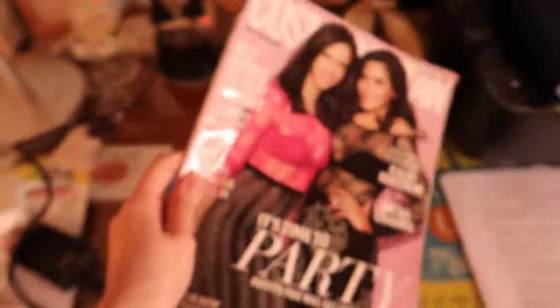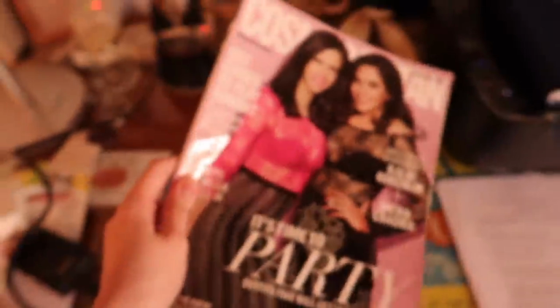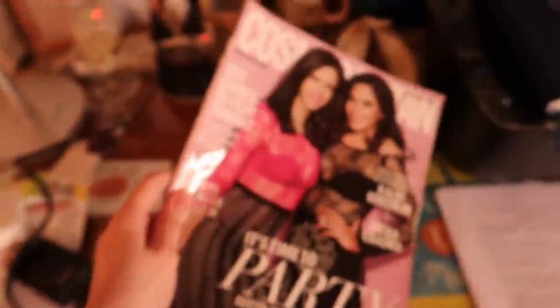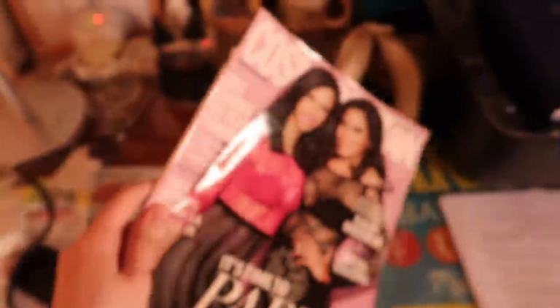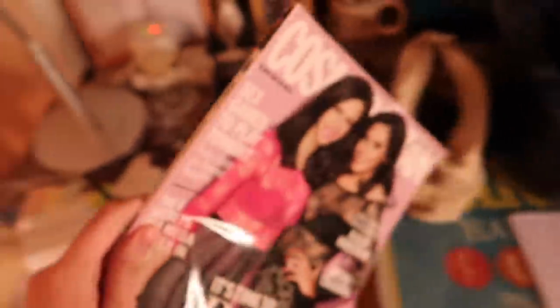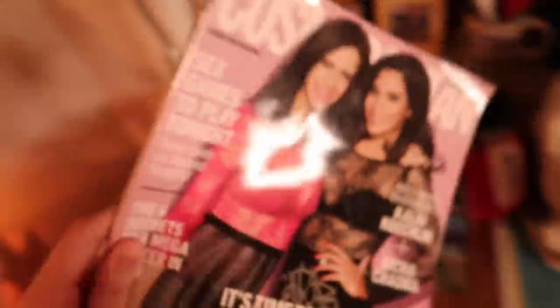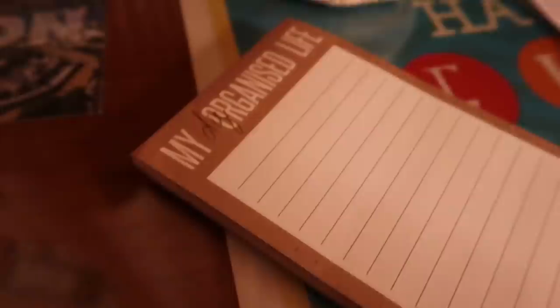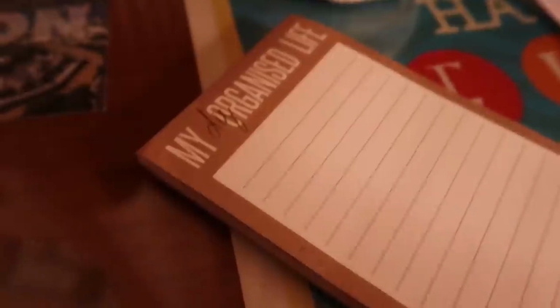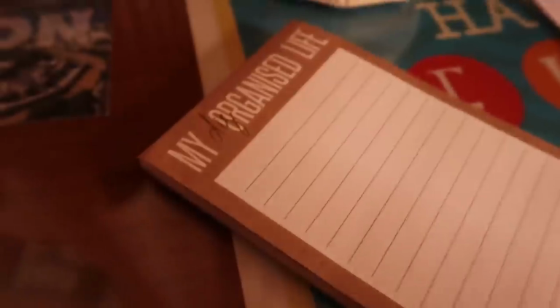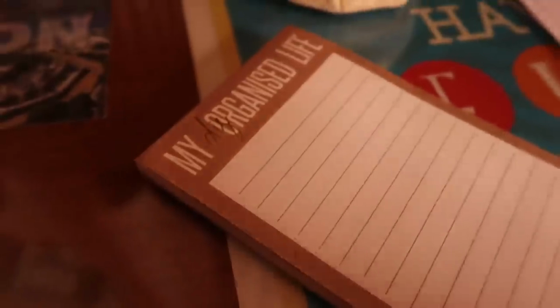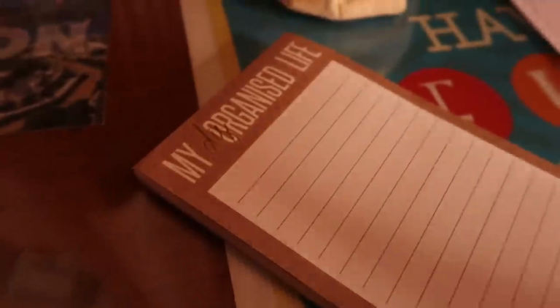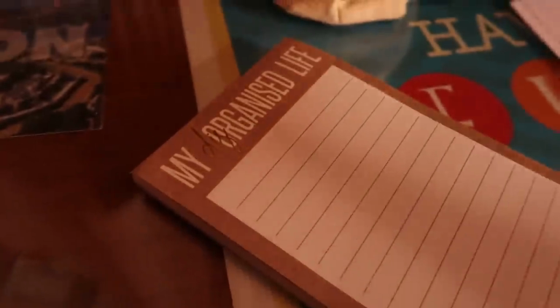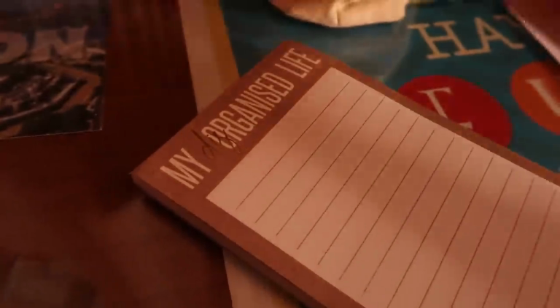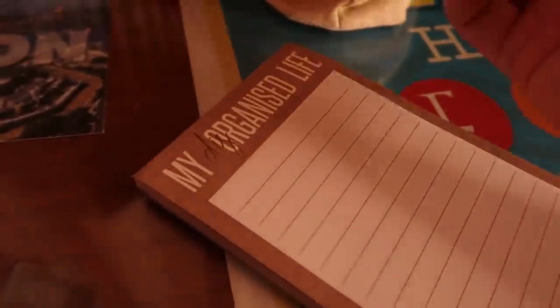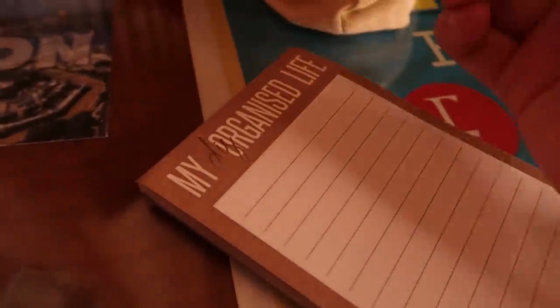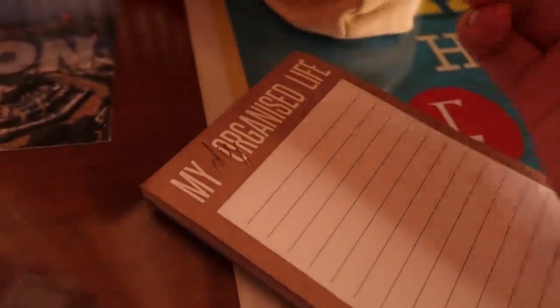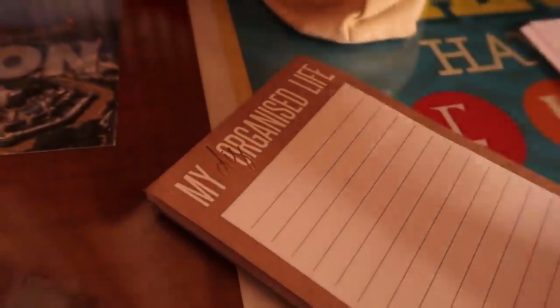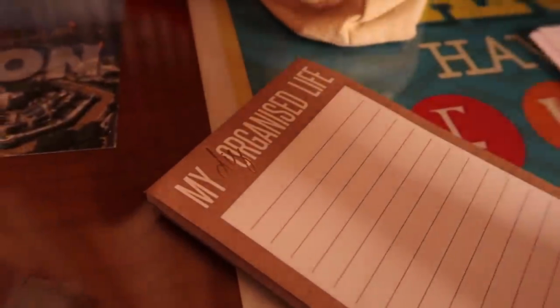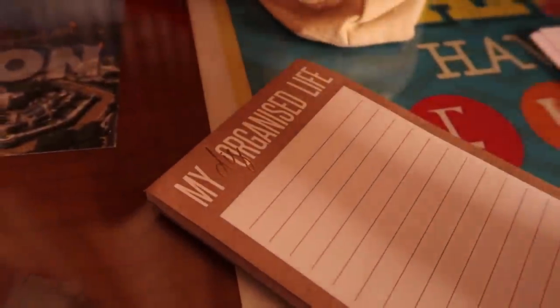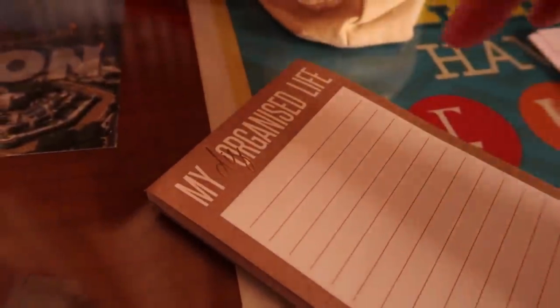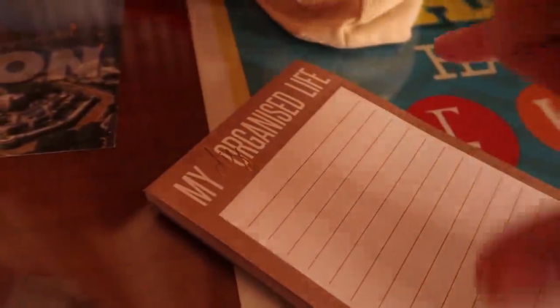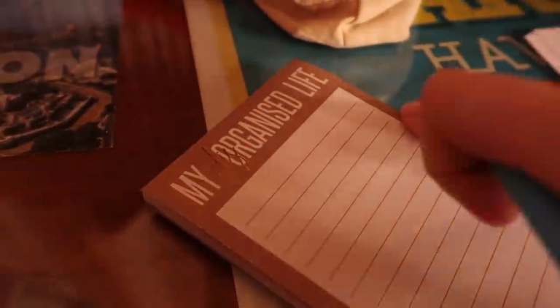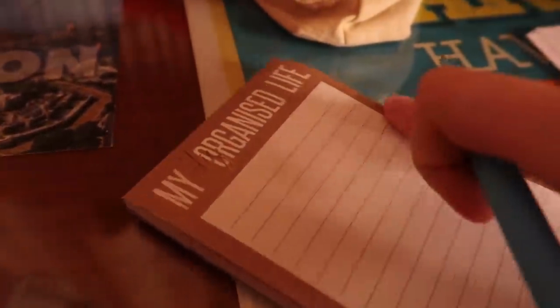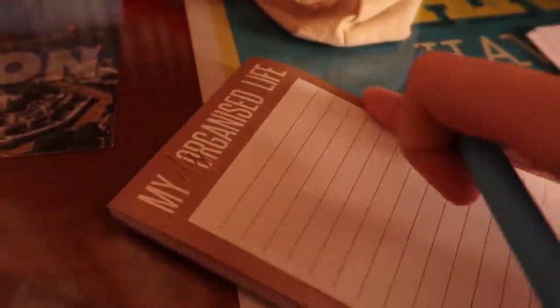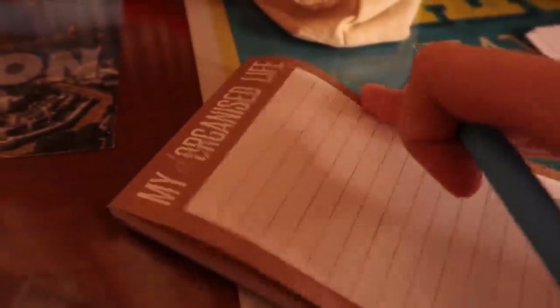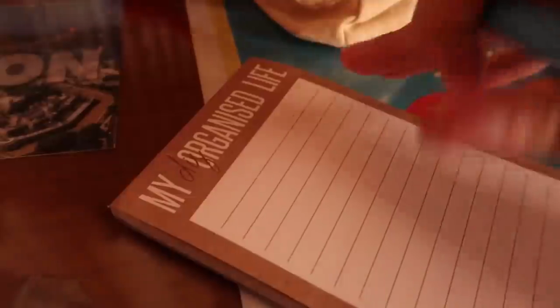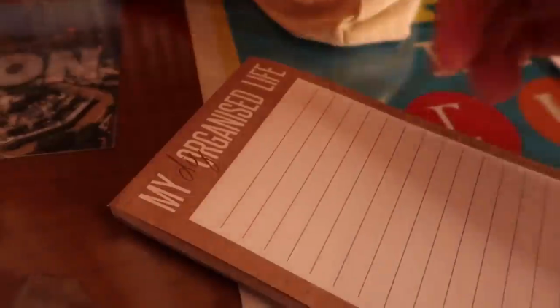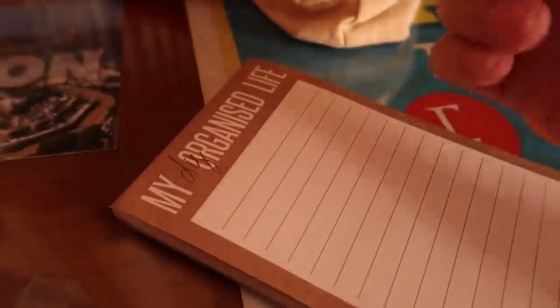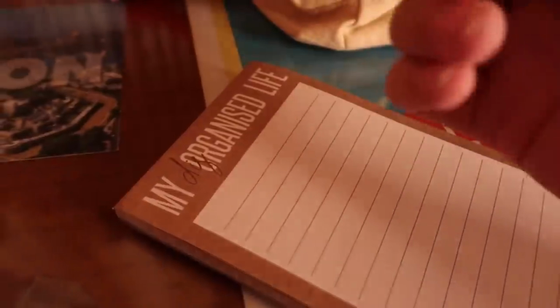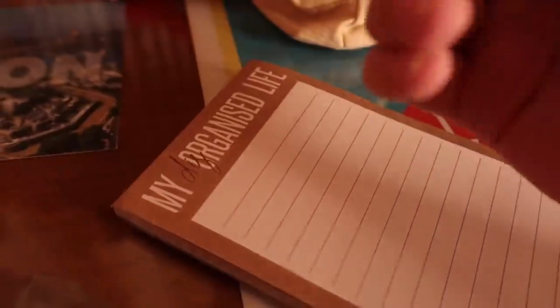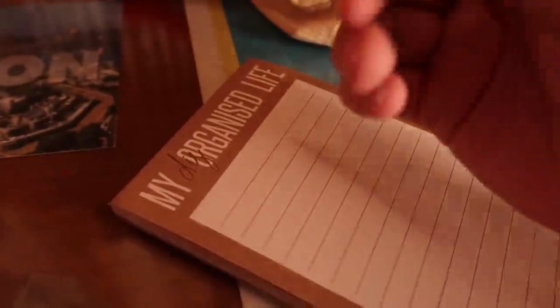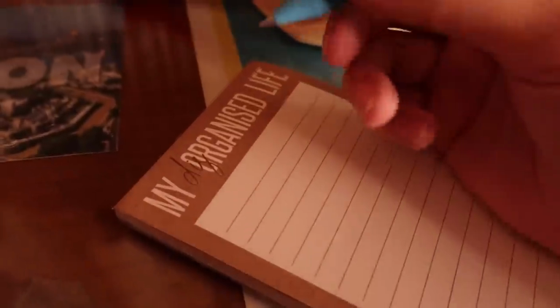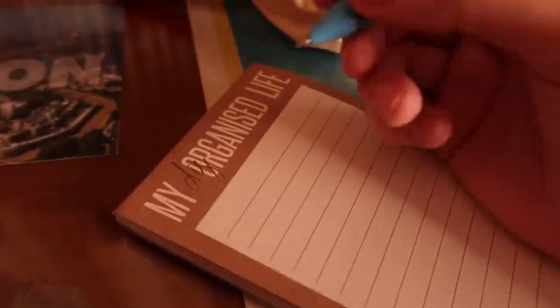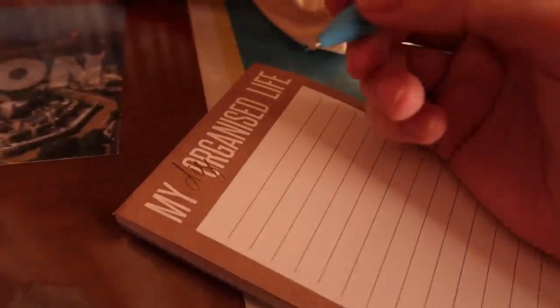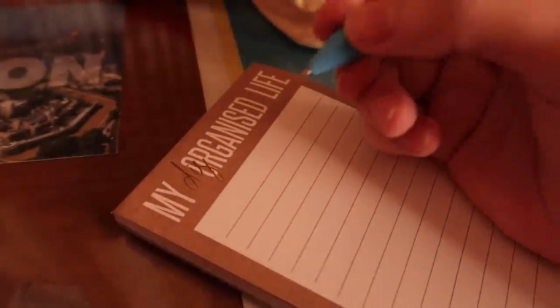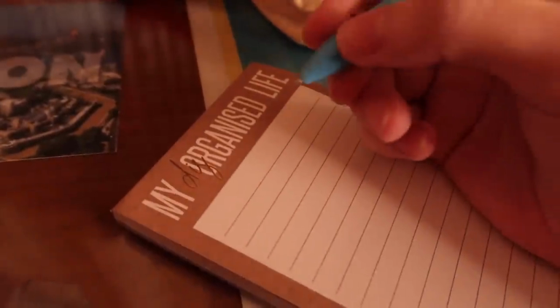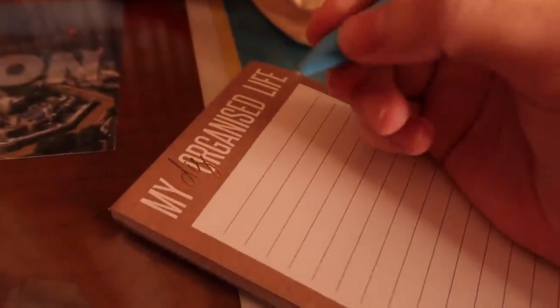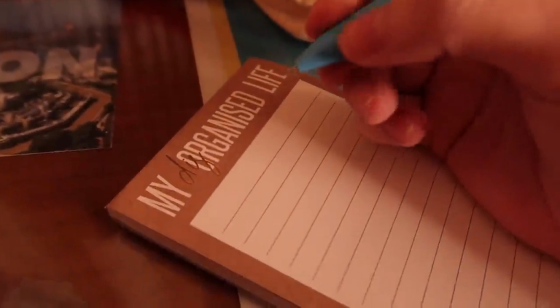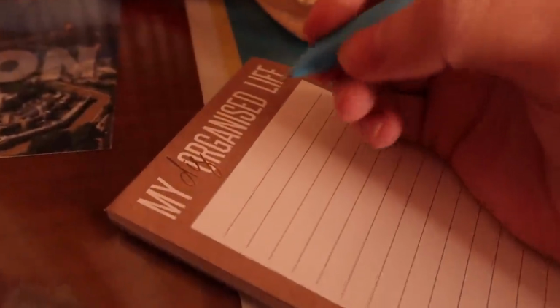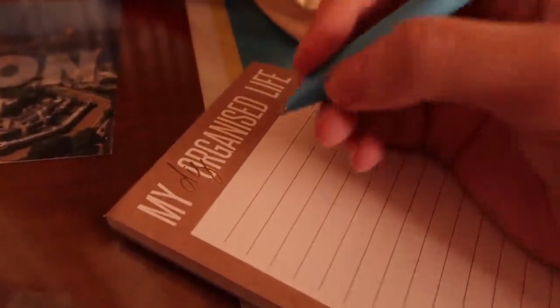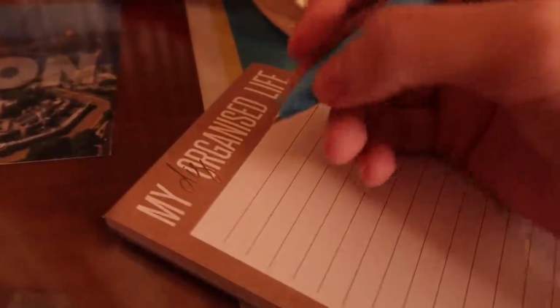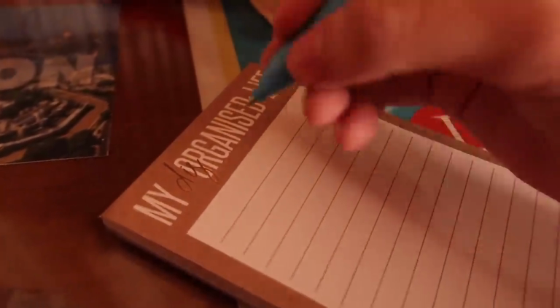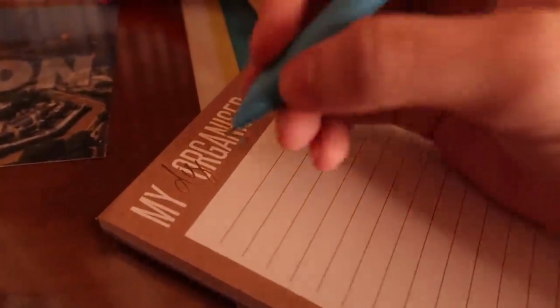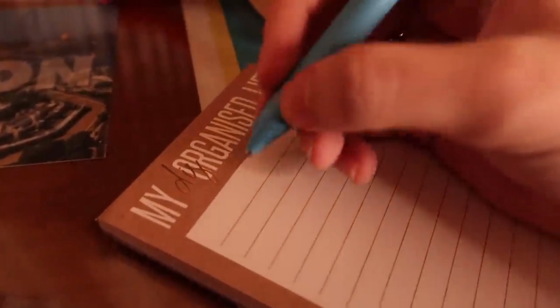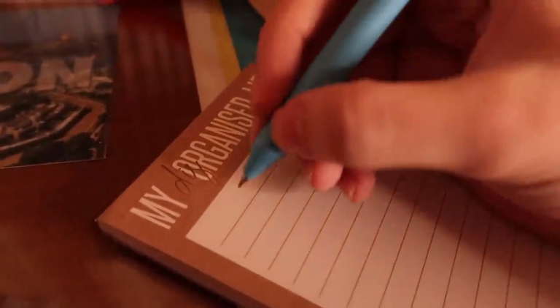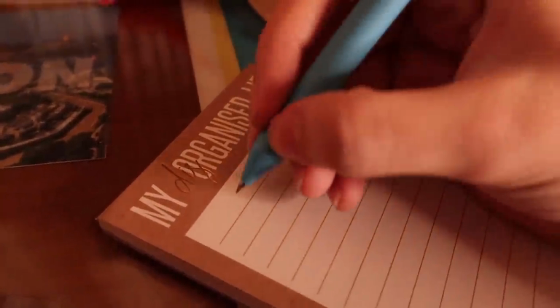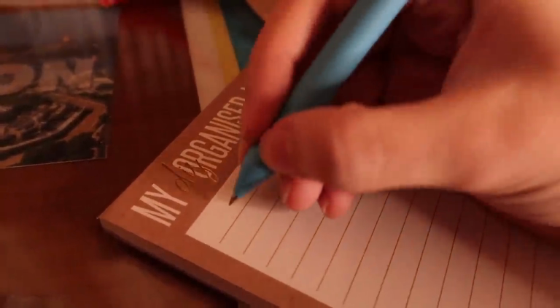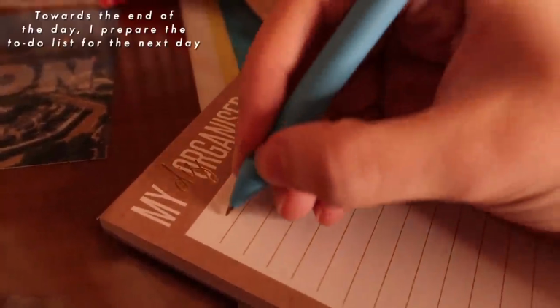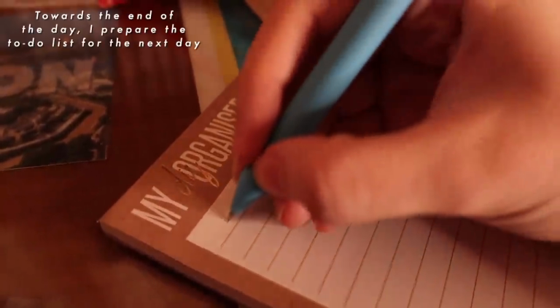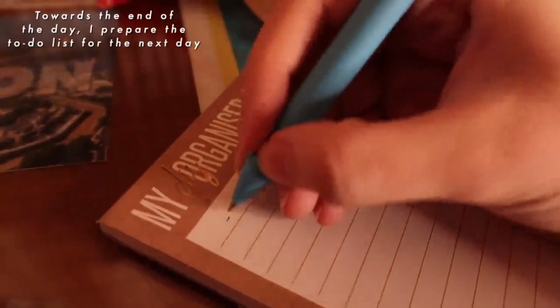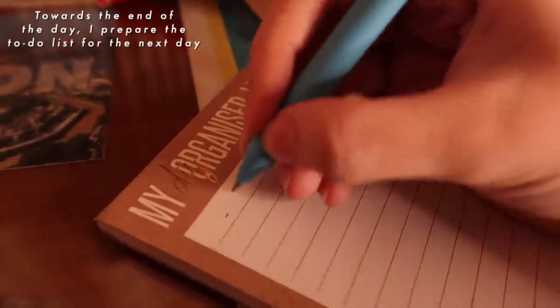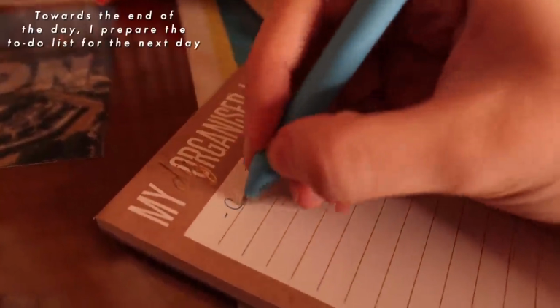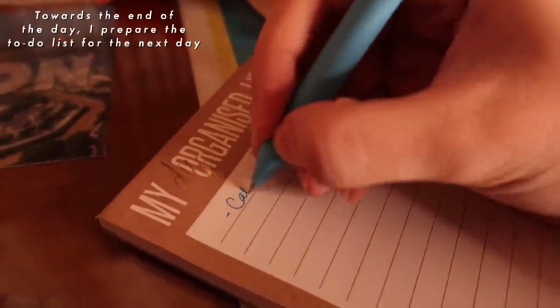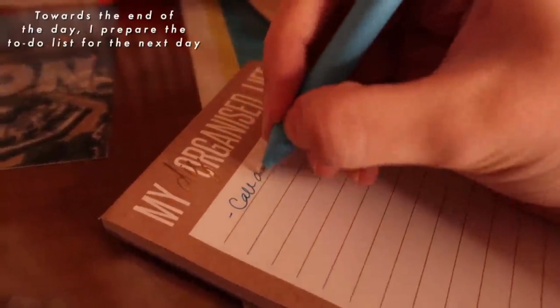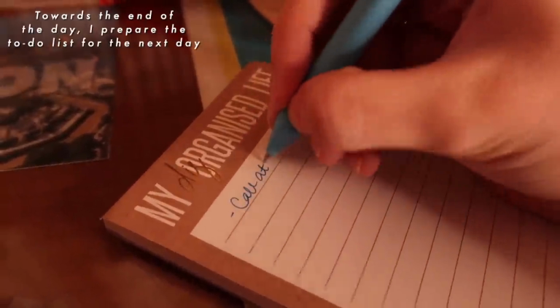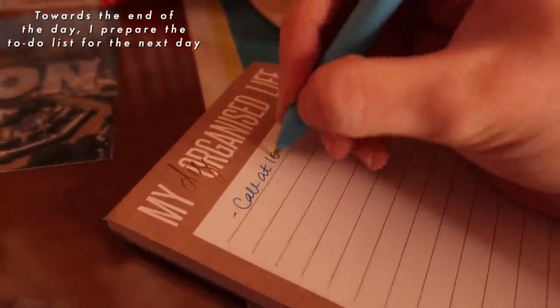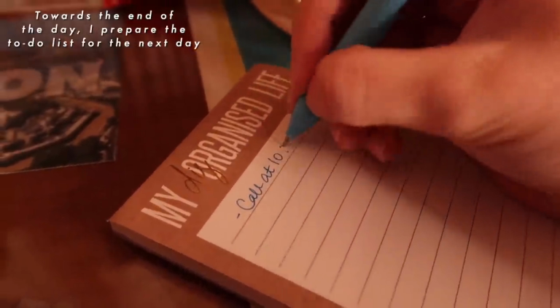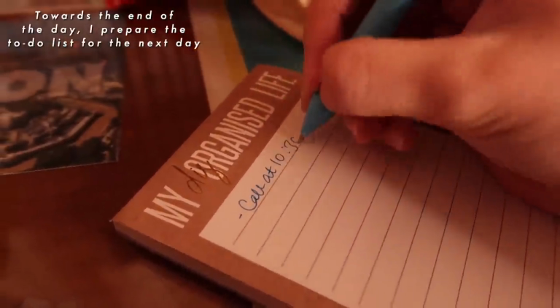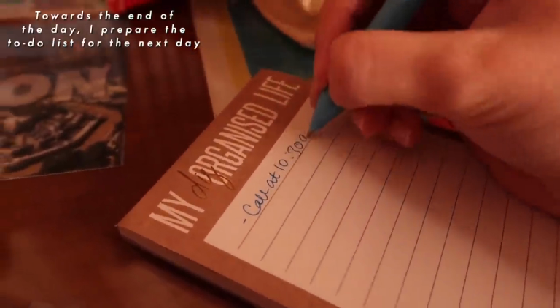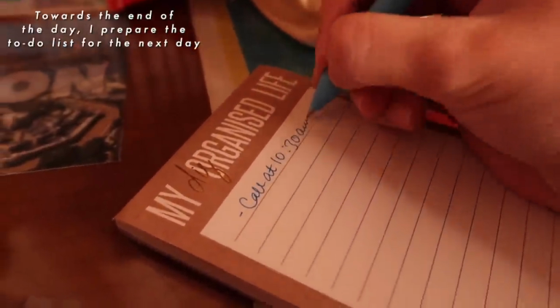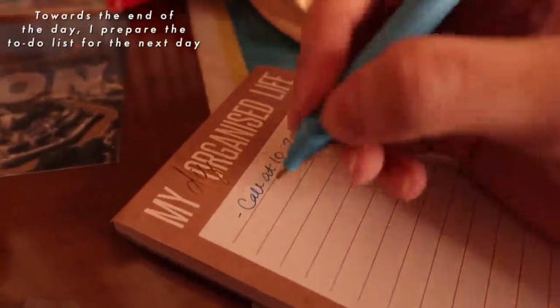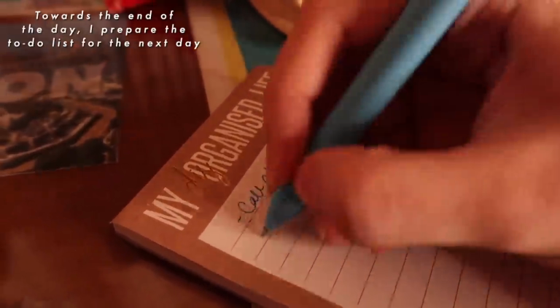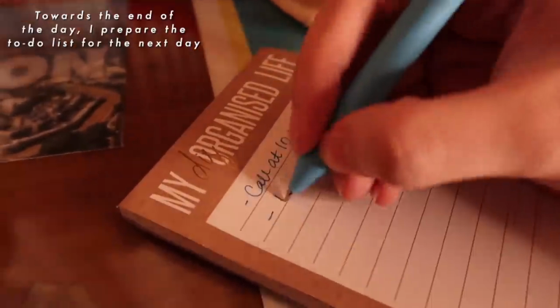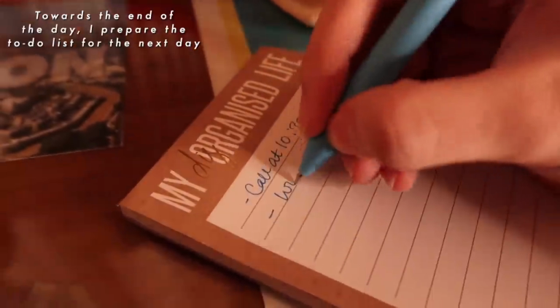I also need to write down all of my stuff for tomorrow, so I'm just going to quickly make a note of it.